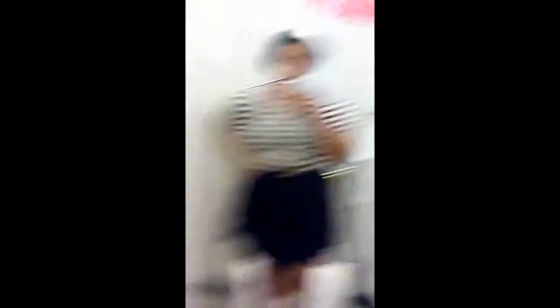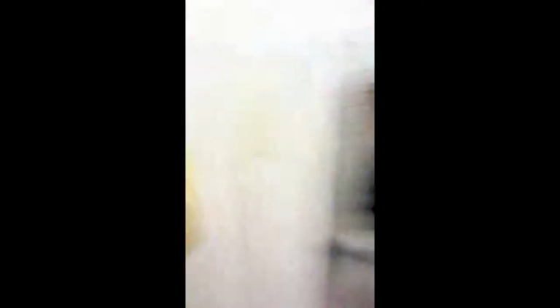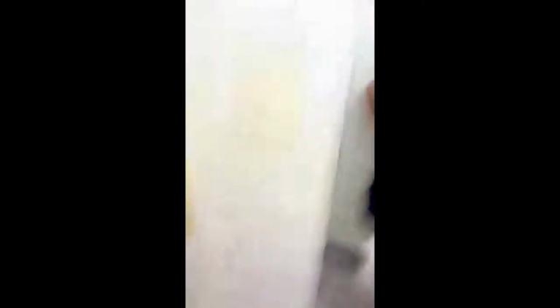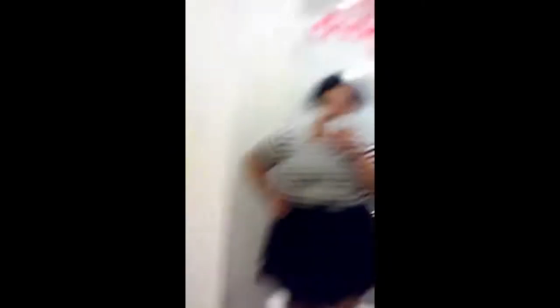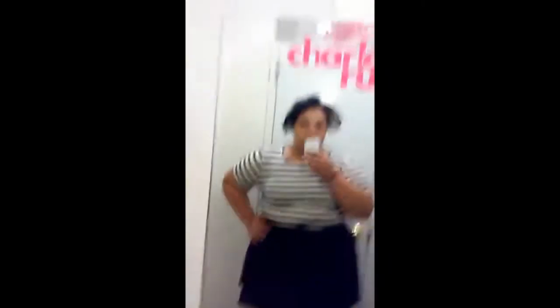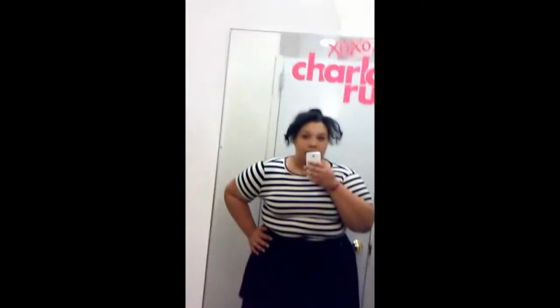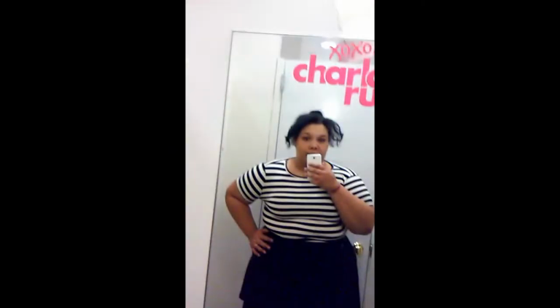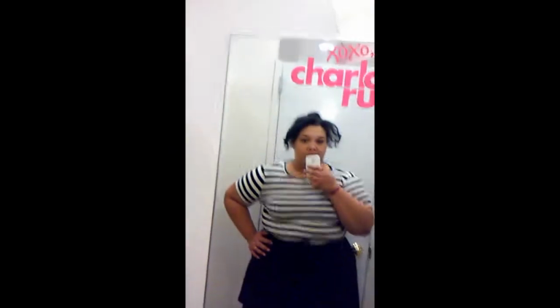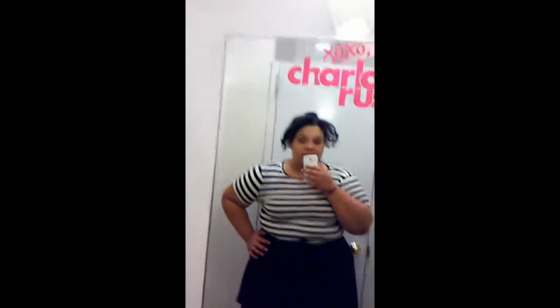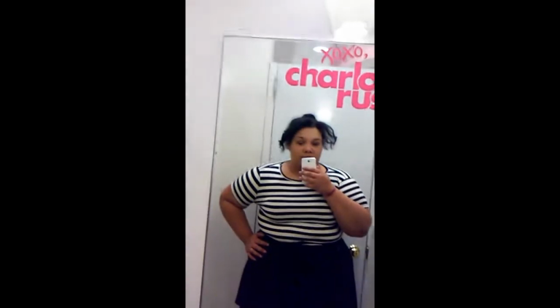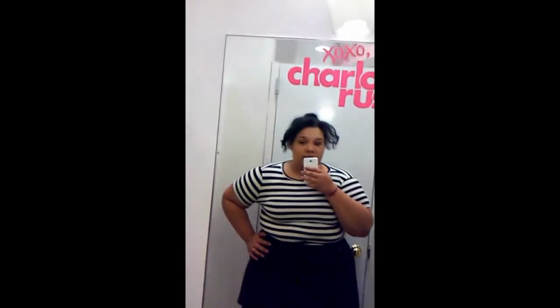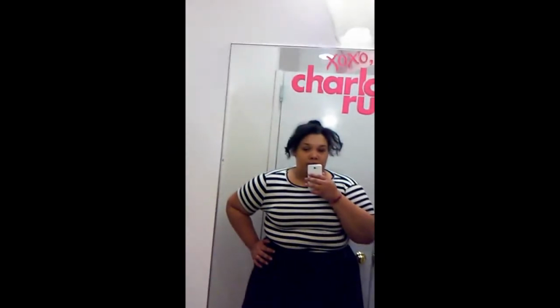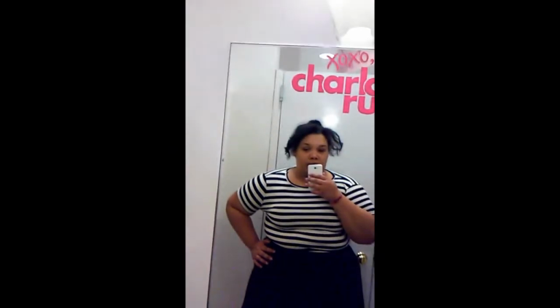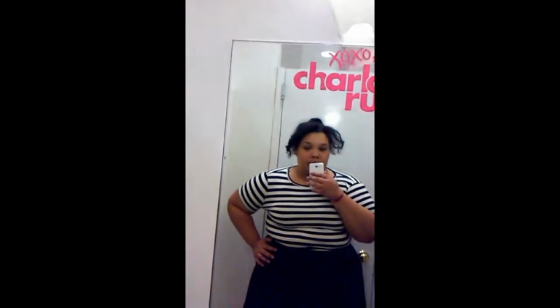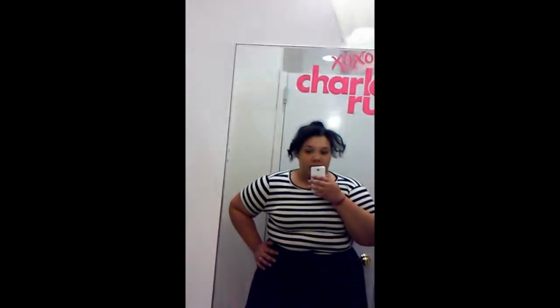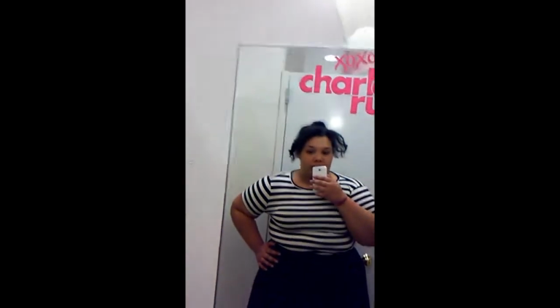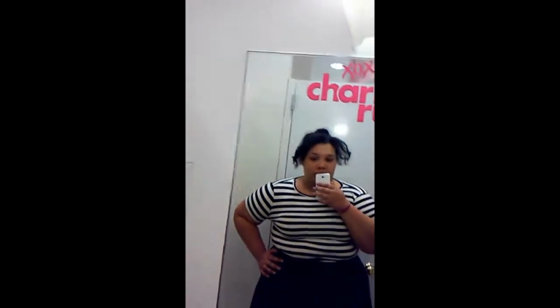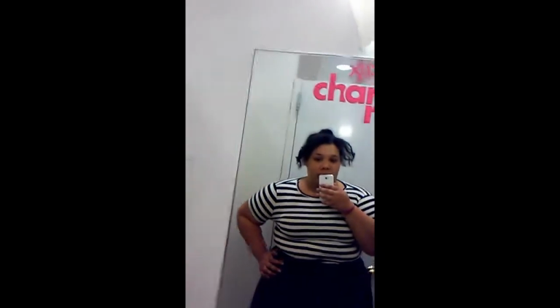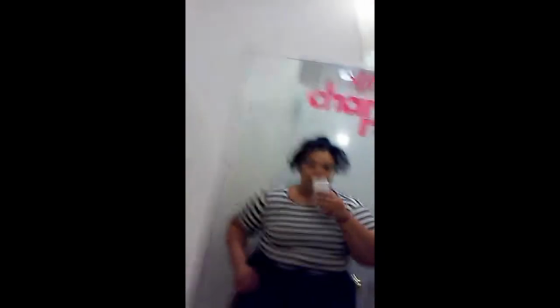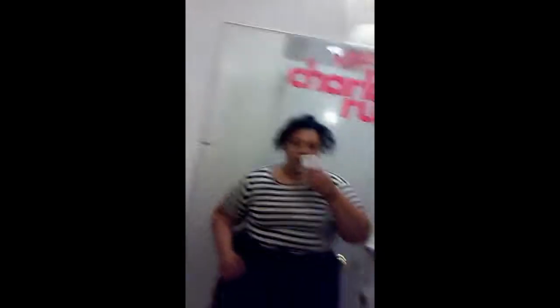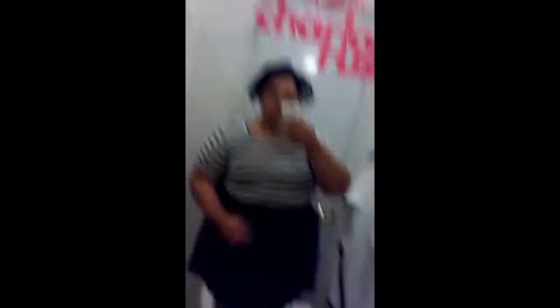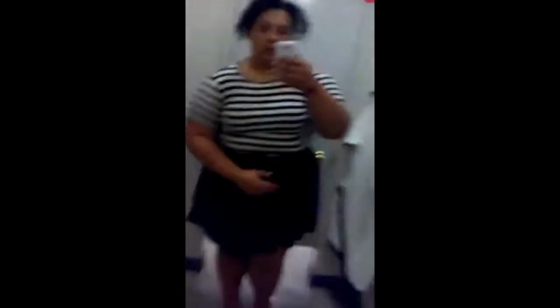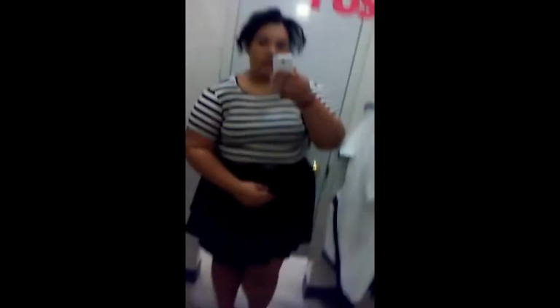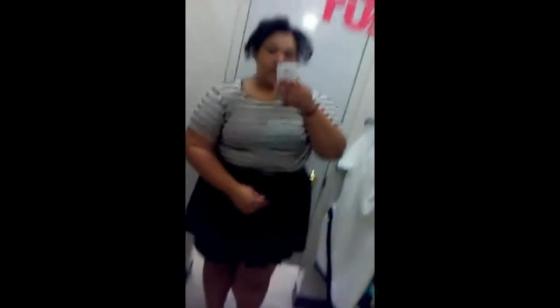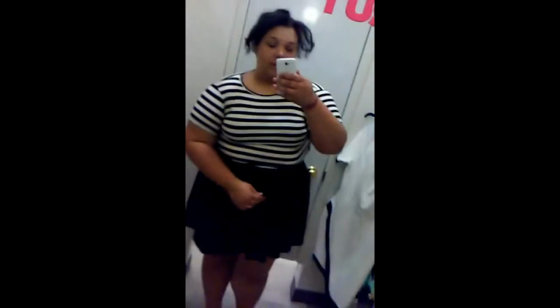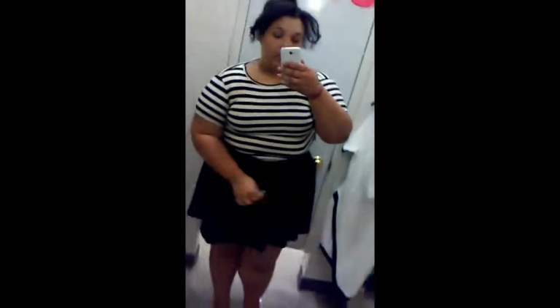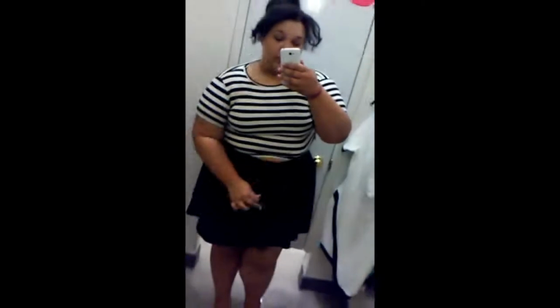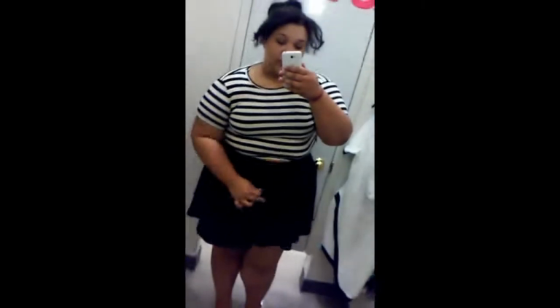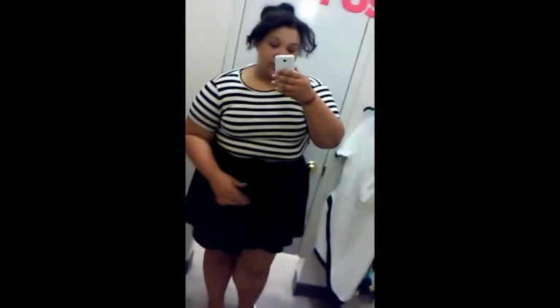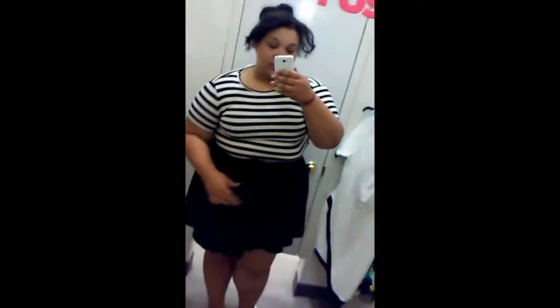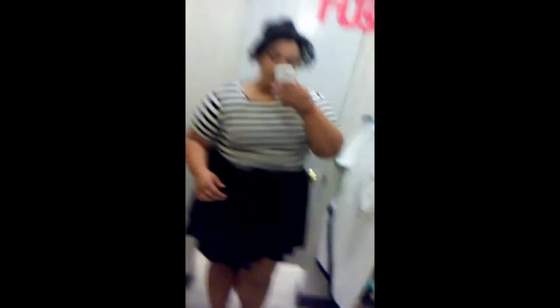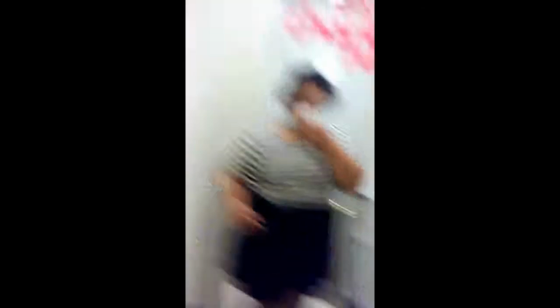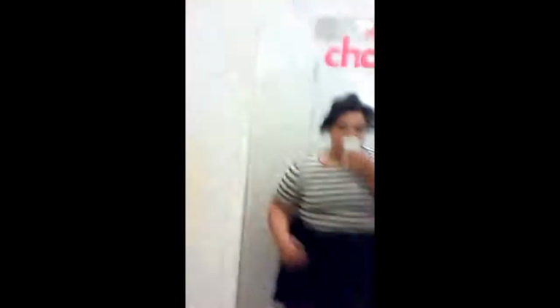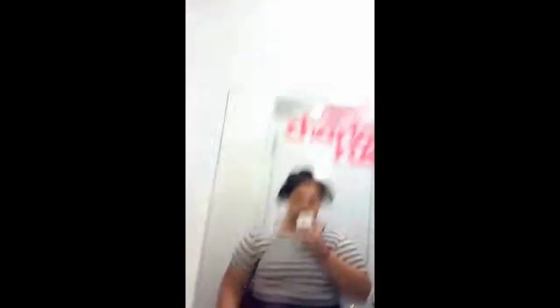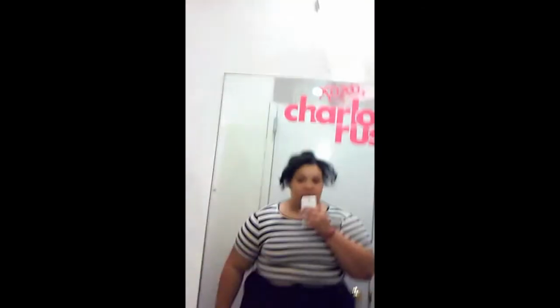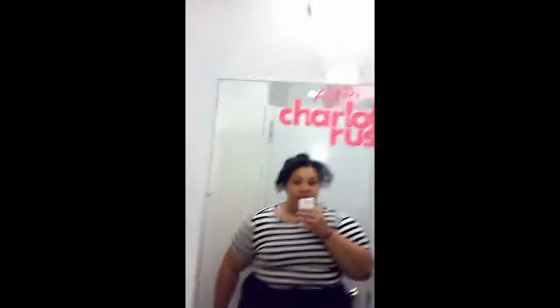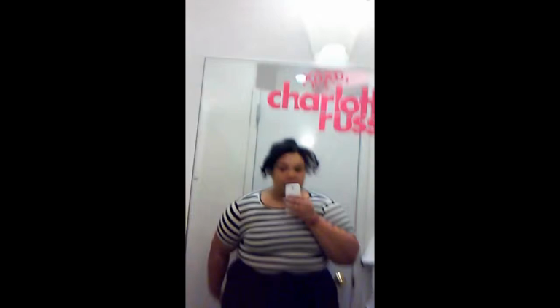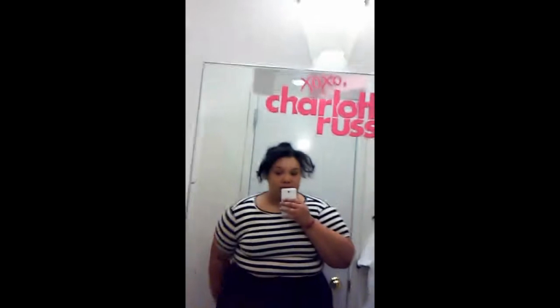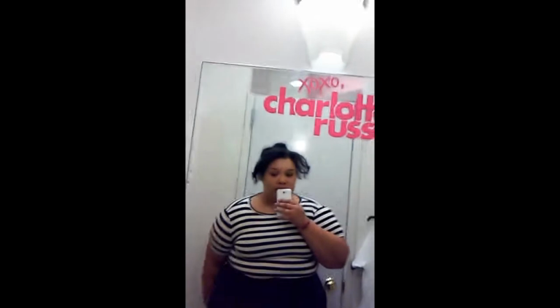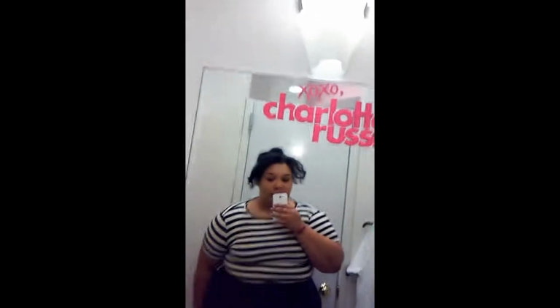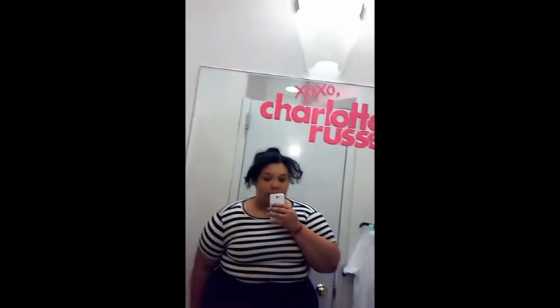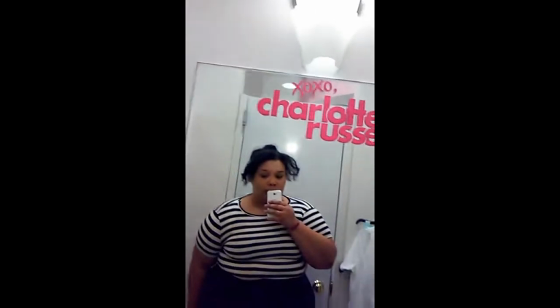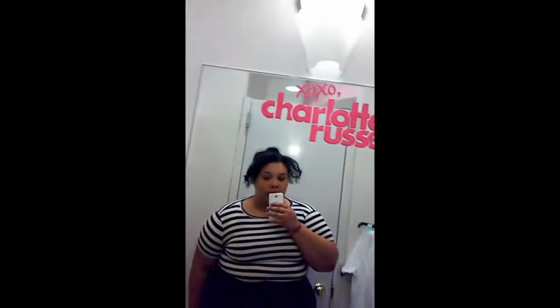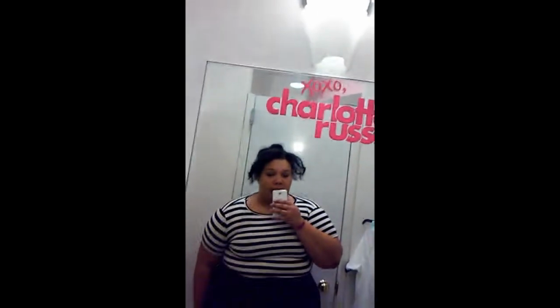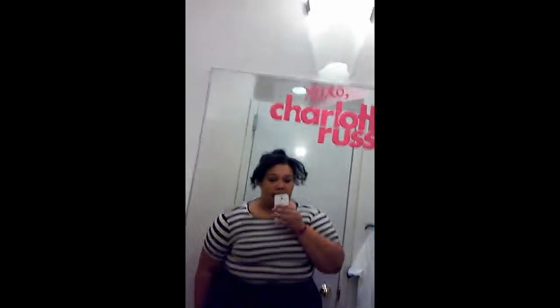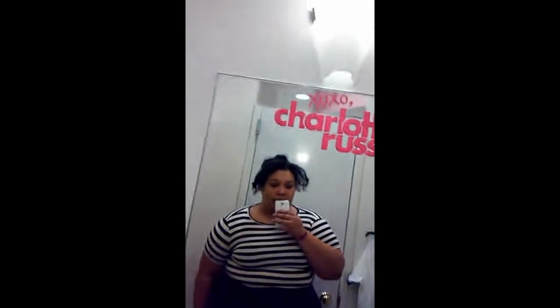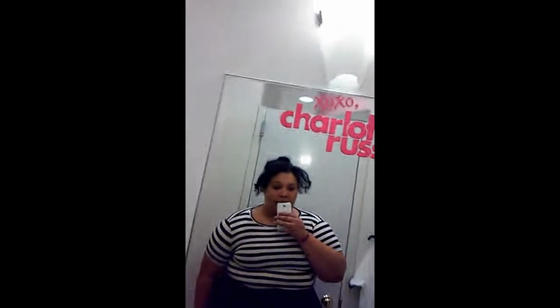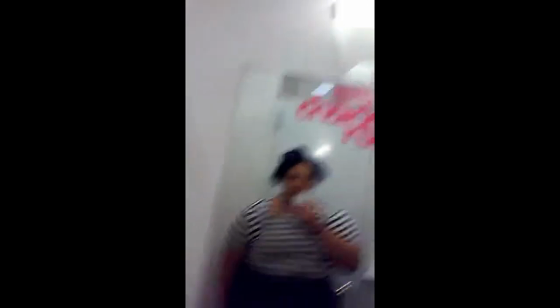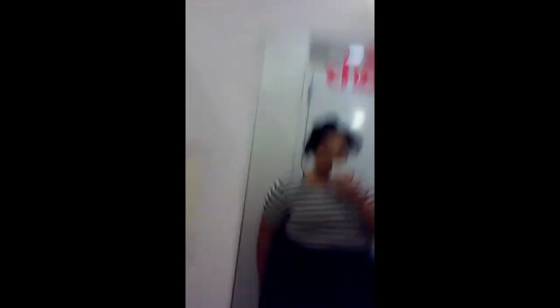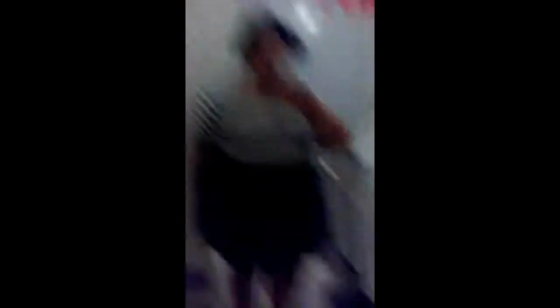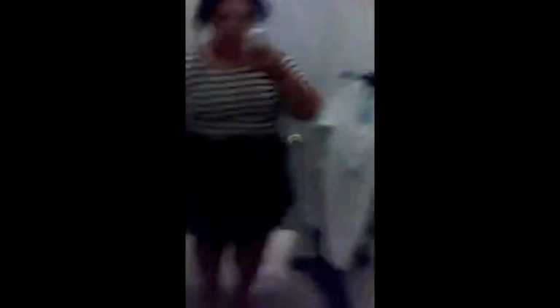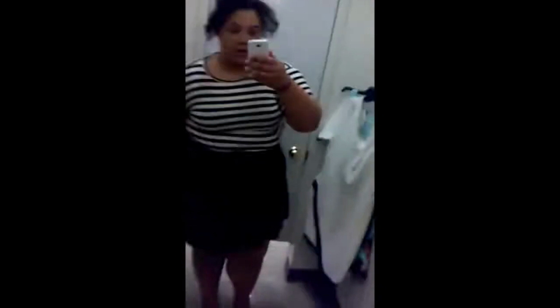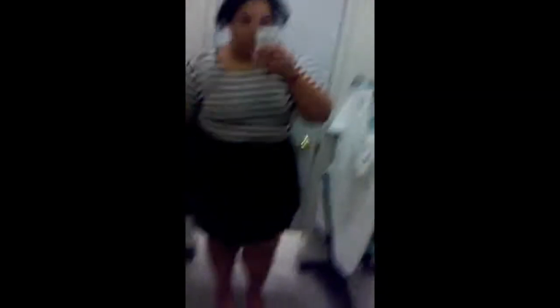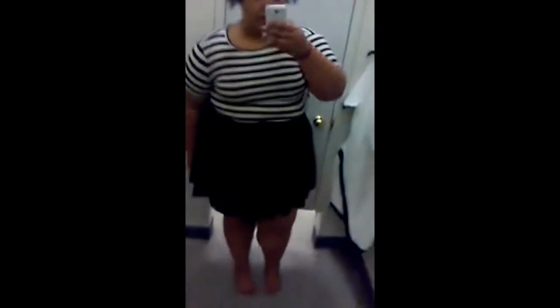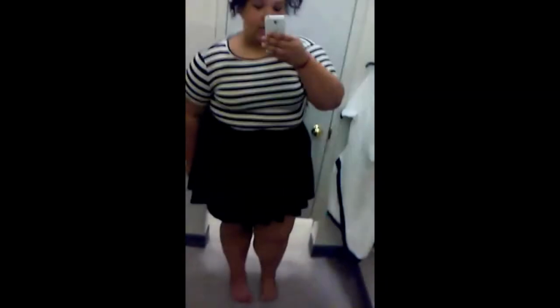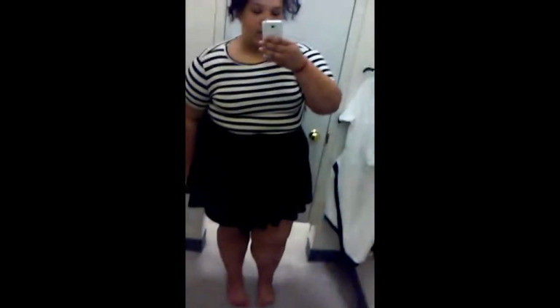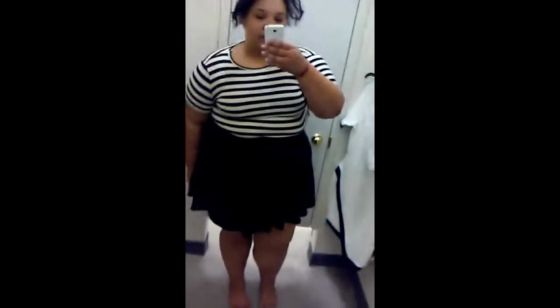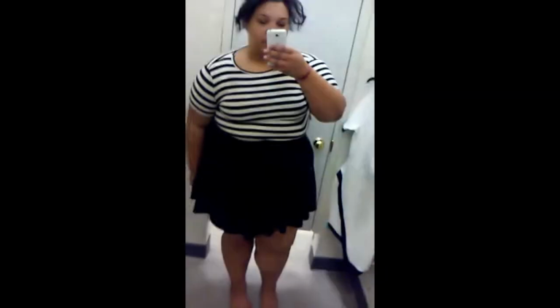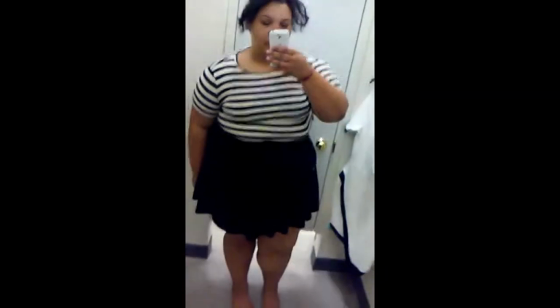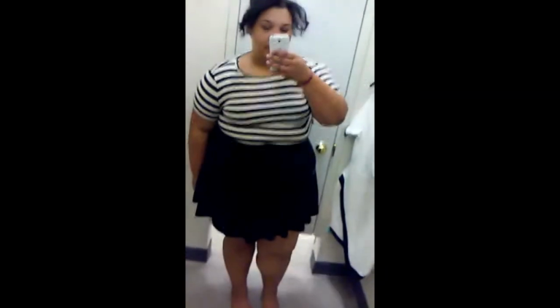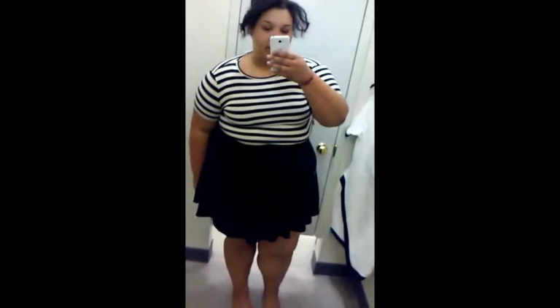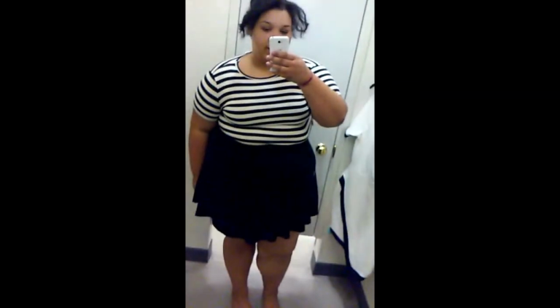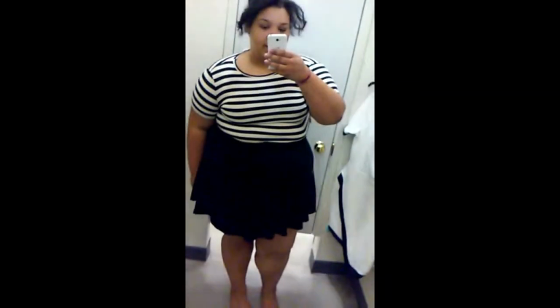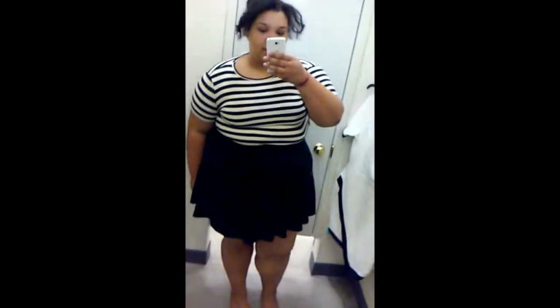This top and this skirt are really cute, but this skirt is already starting to have a rolling up issue, and I'm not good with that.